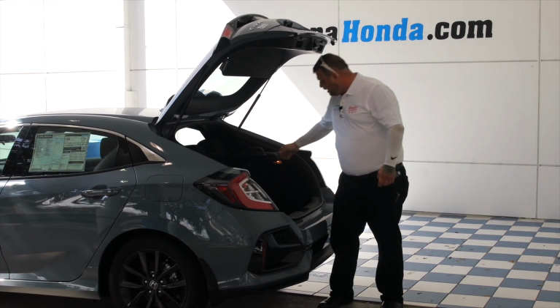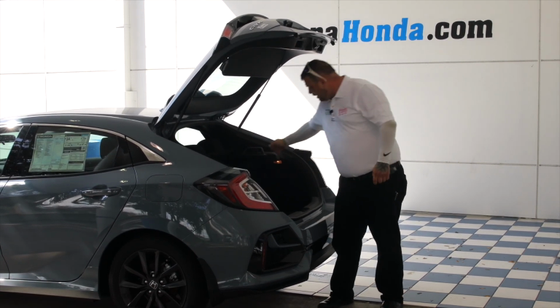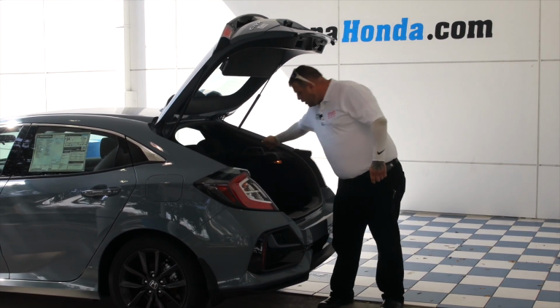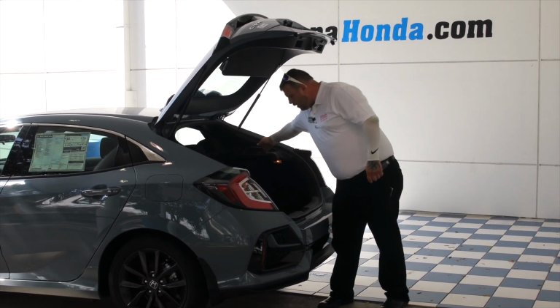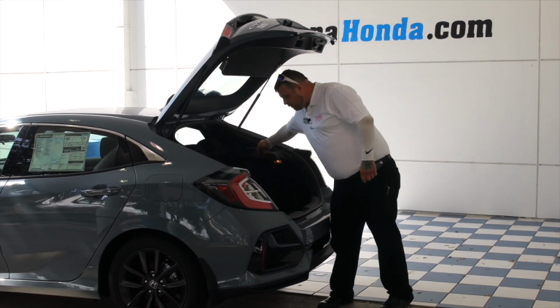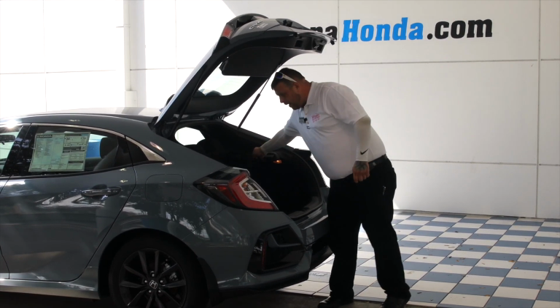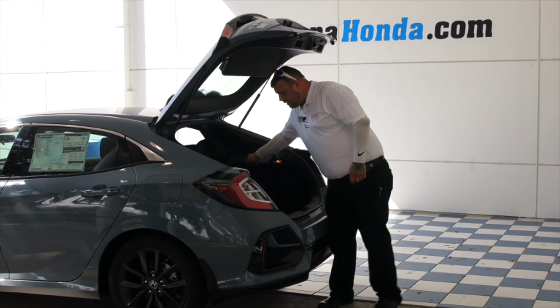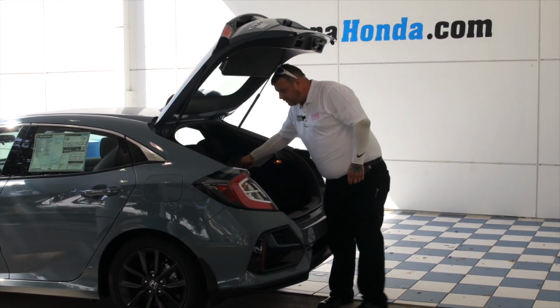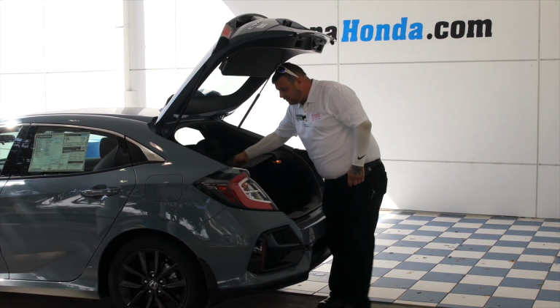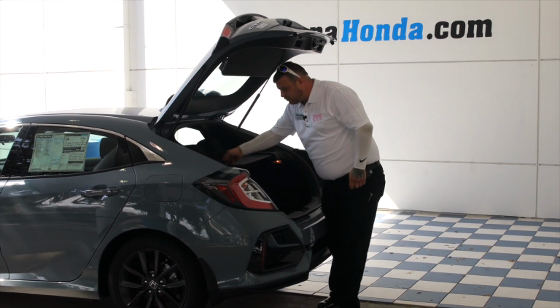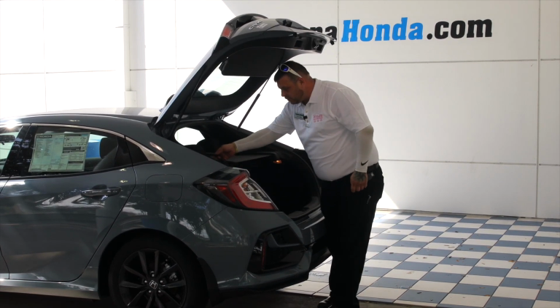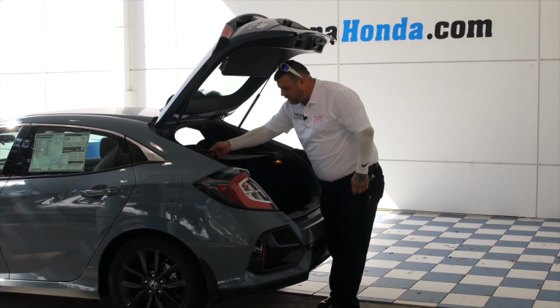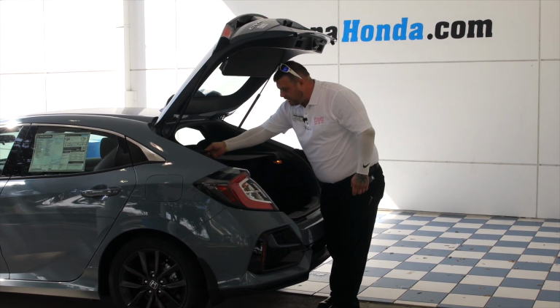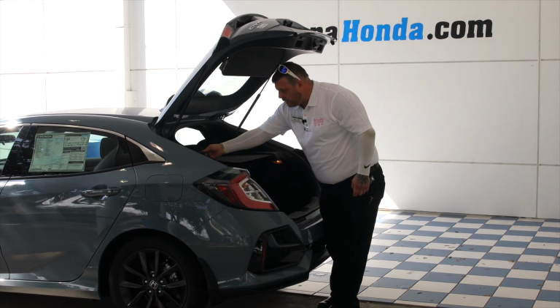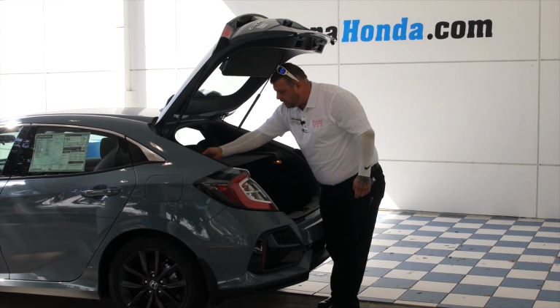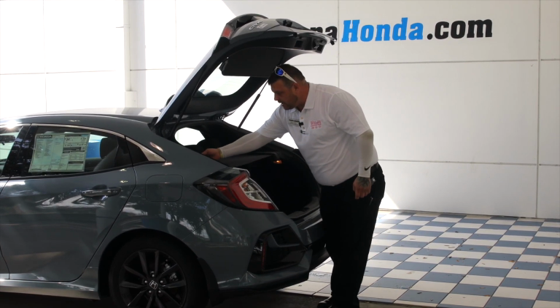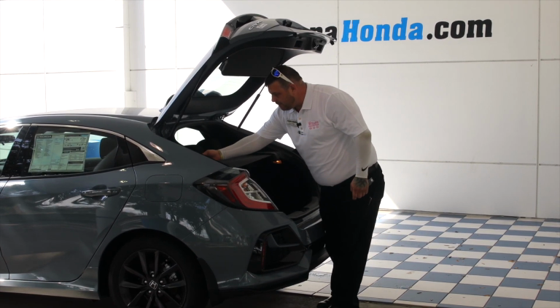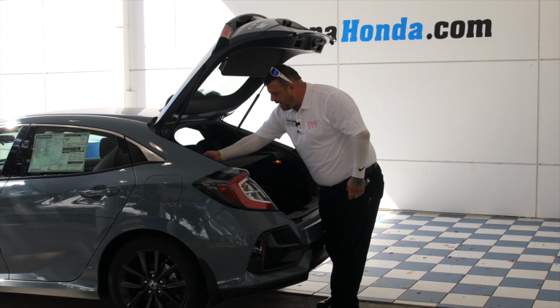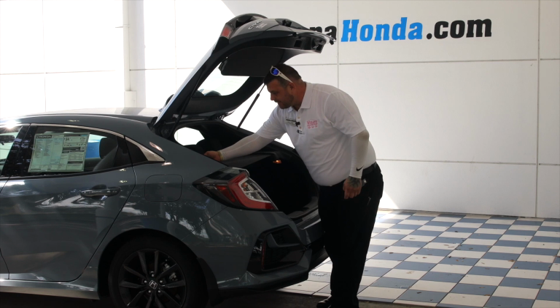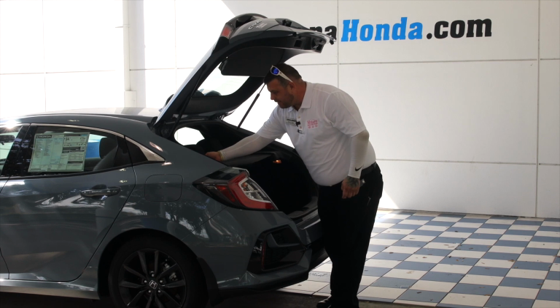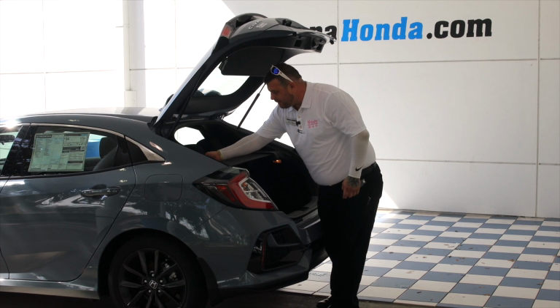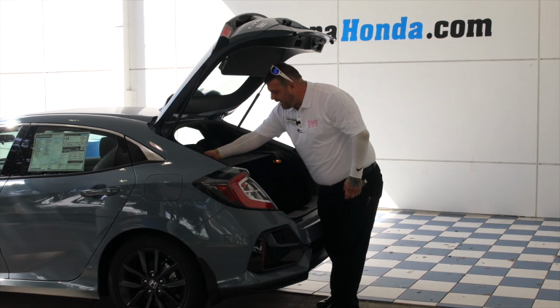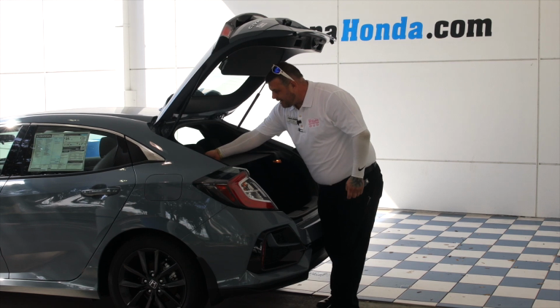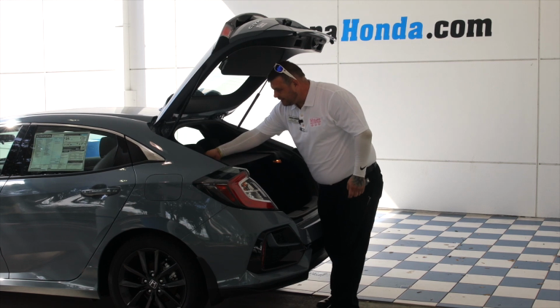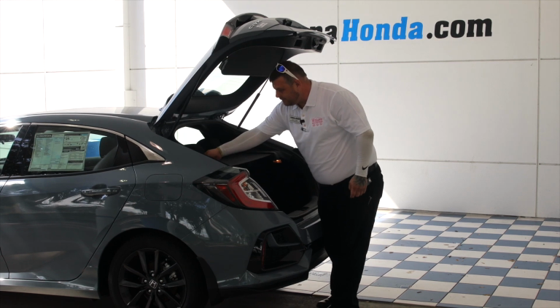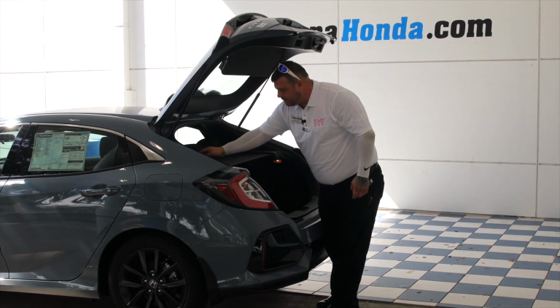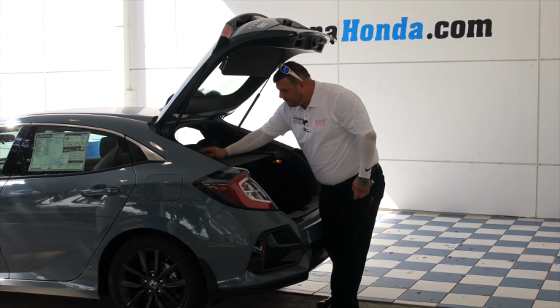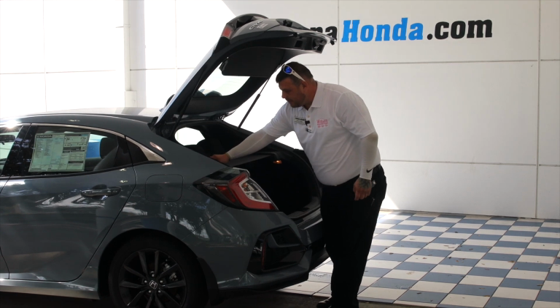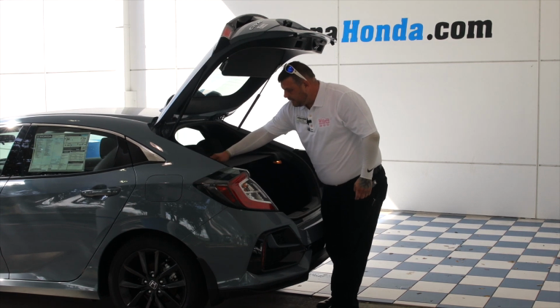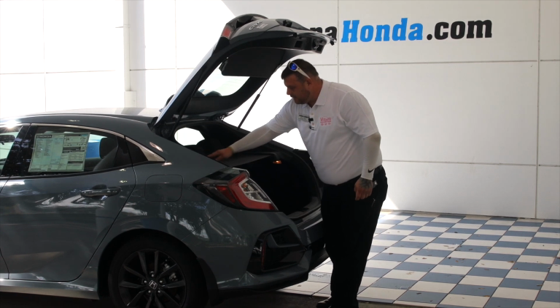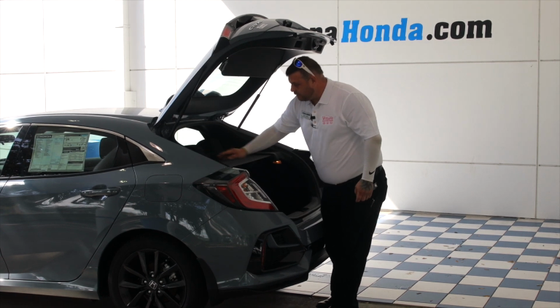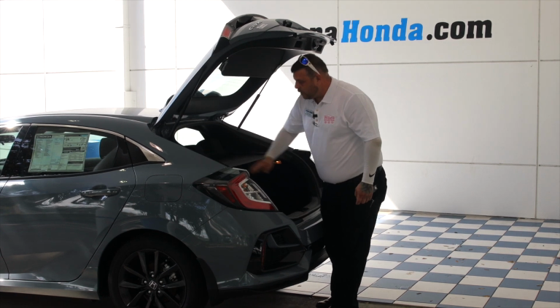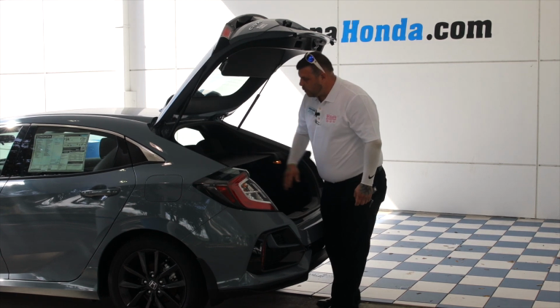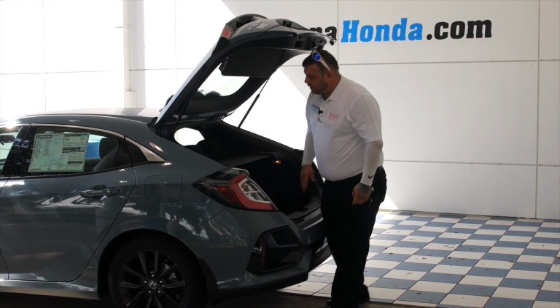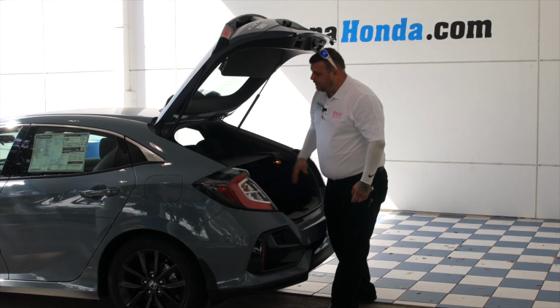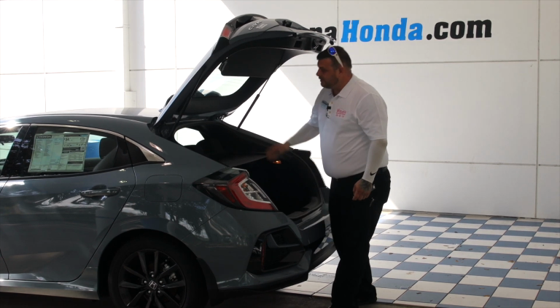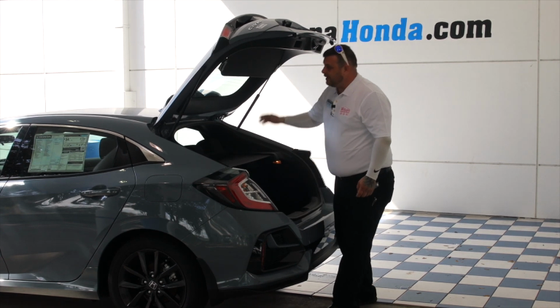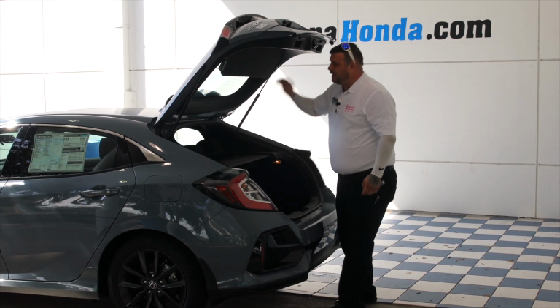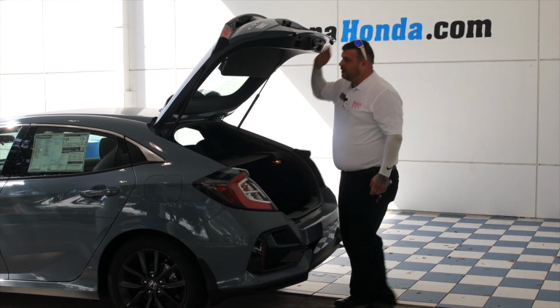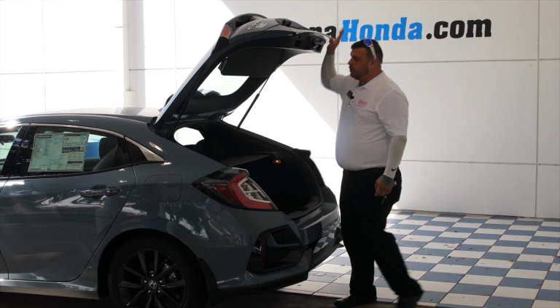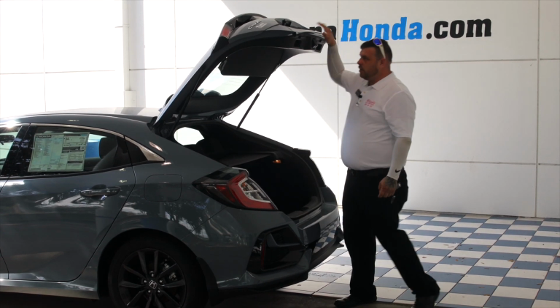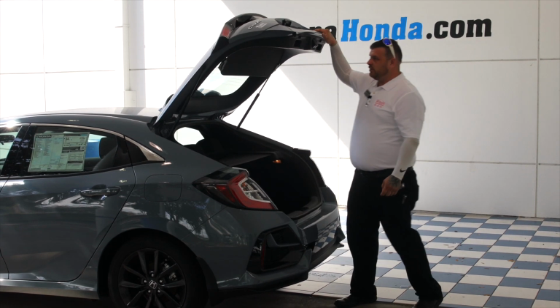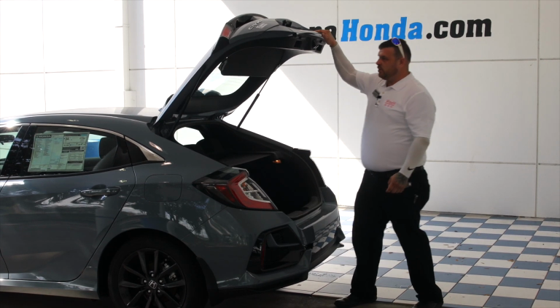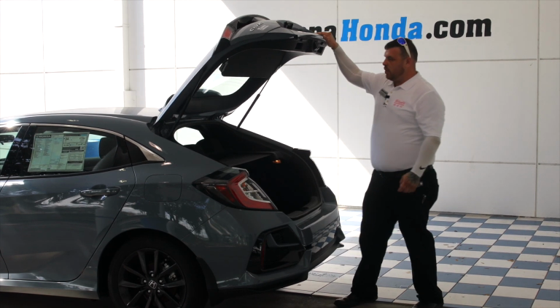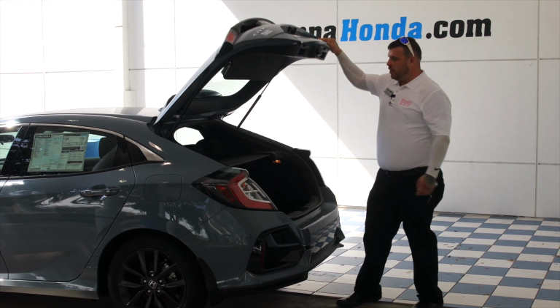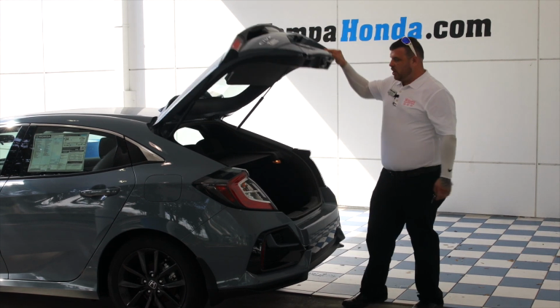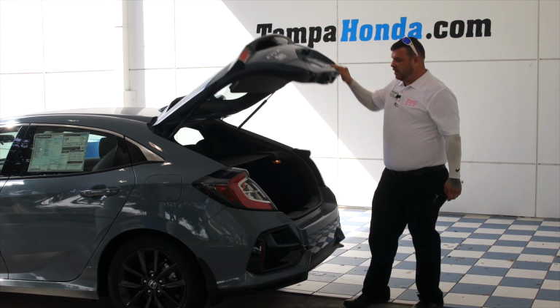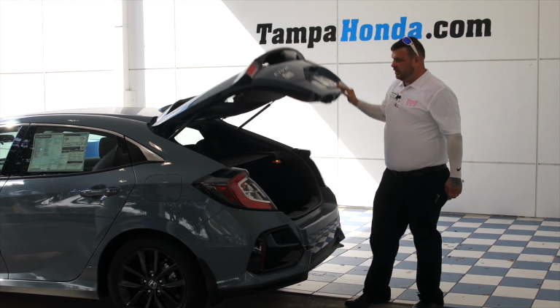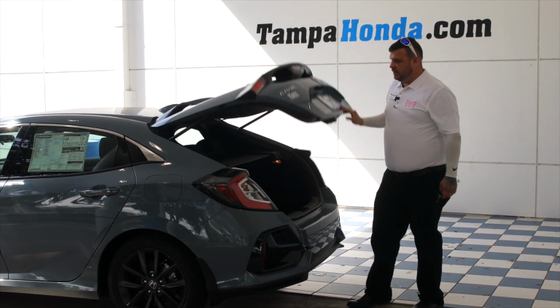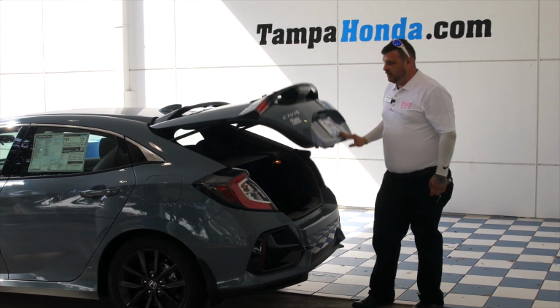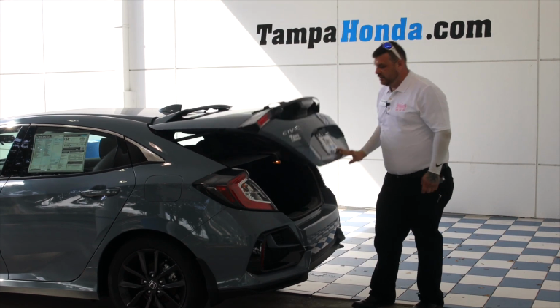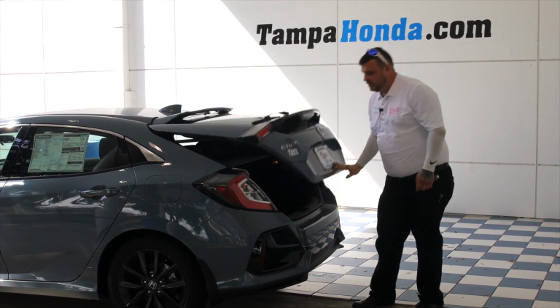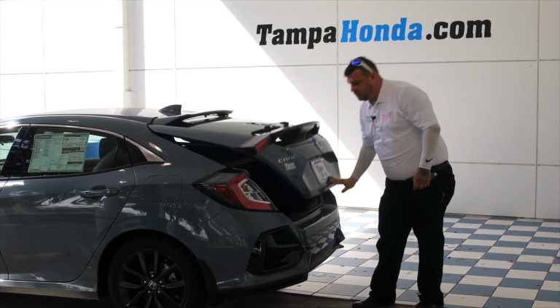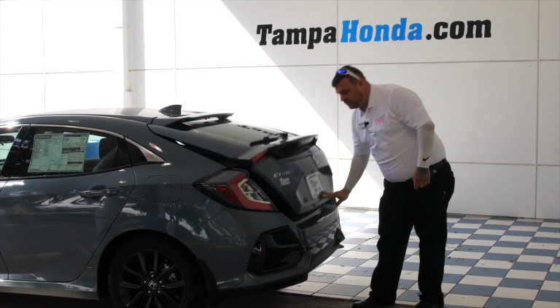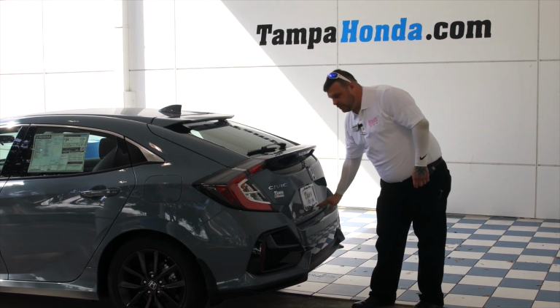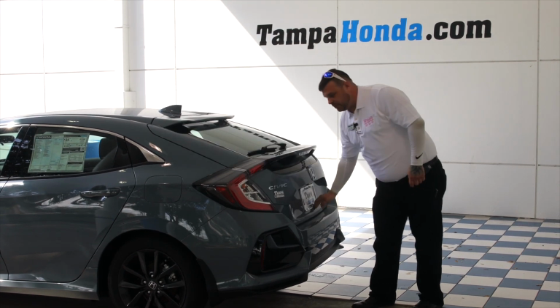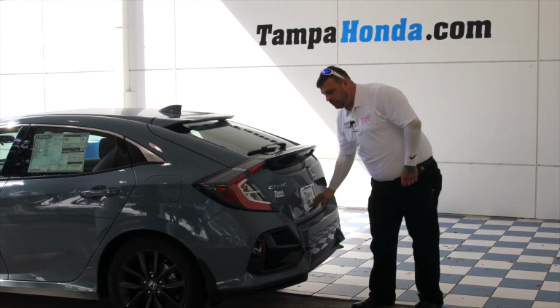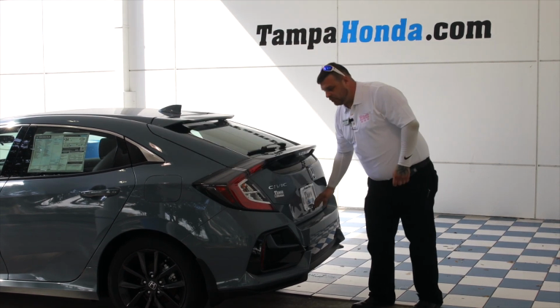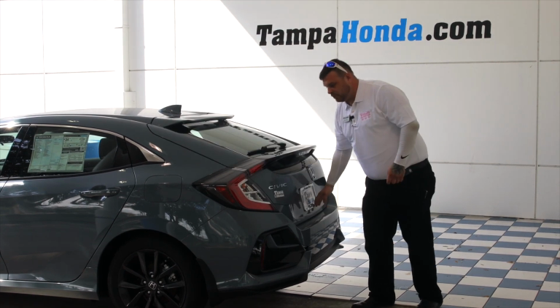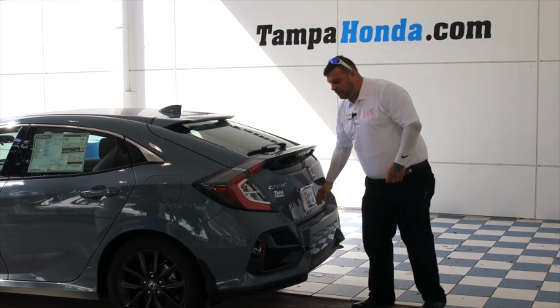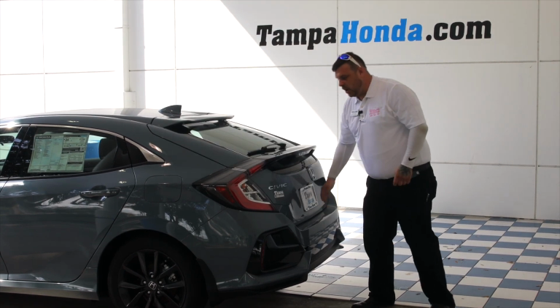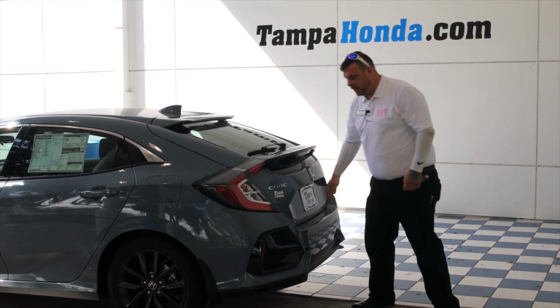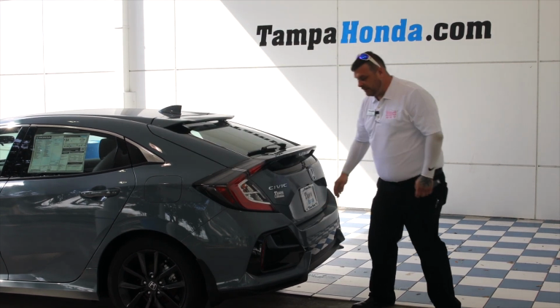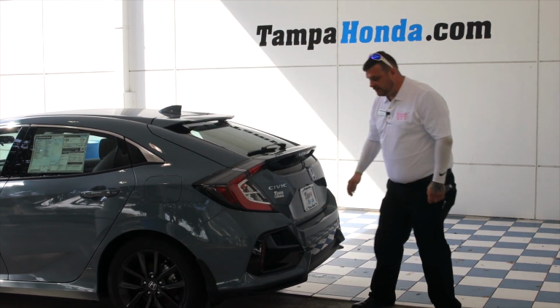You have a privacy screen that you can pull back to cover the back so no one can see what is going on with your personal belongings.